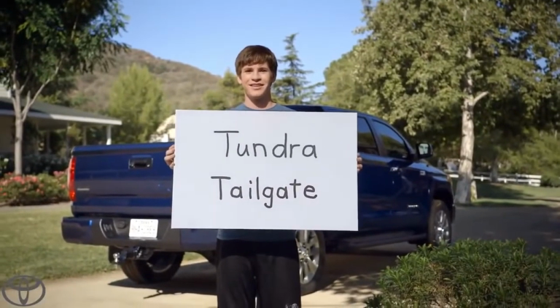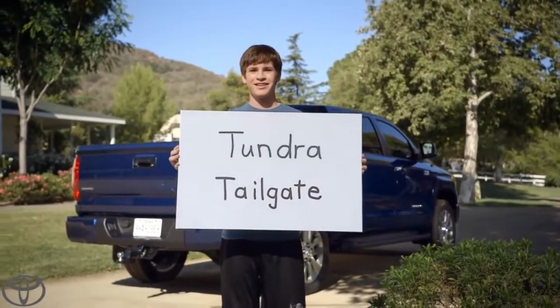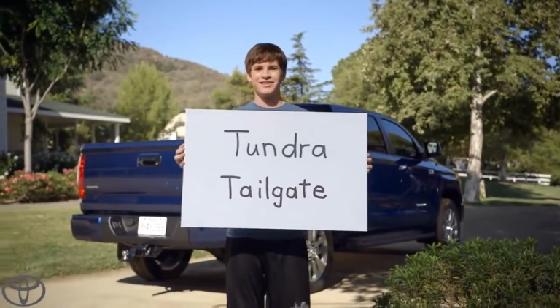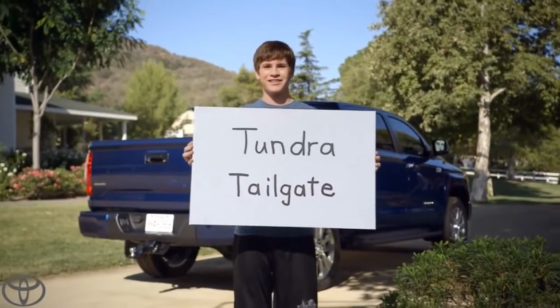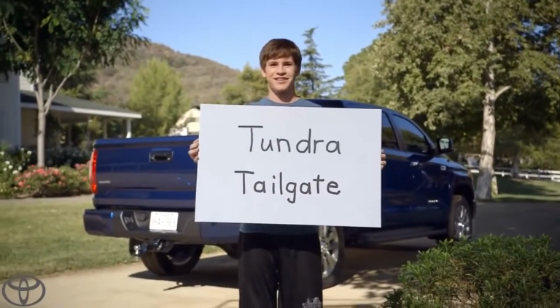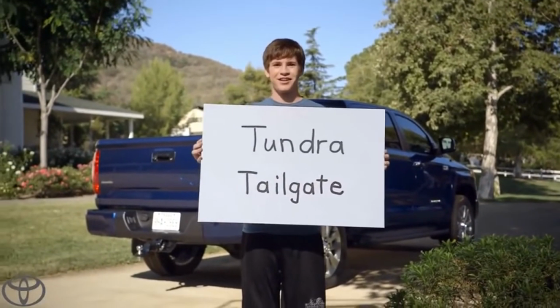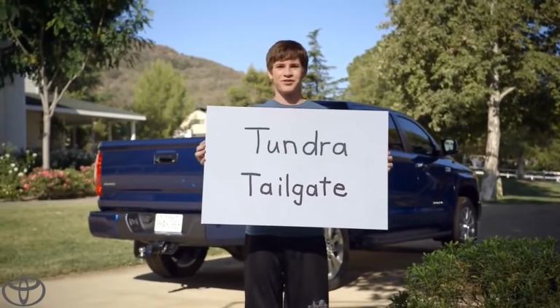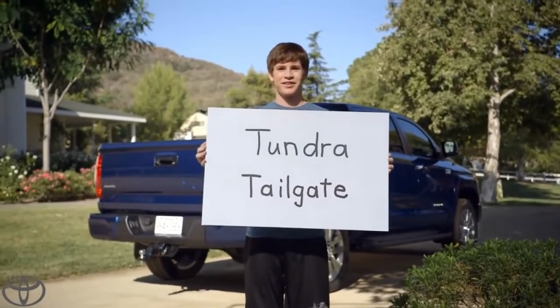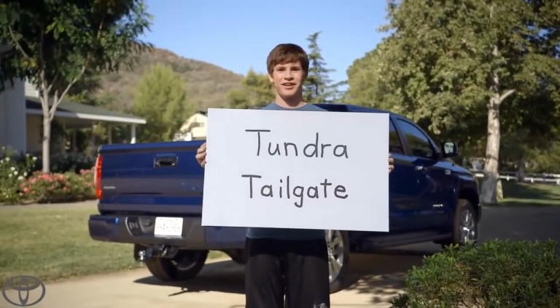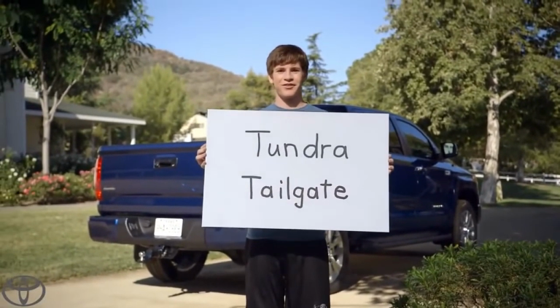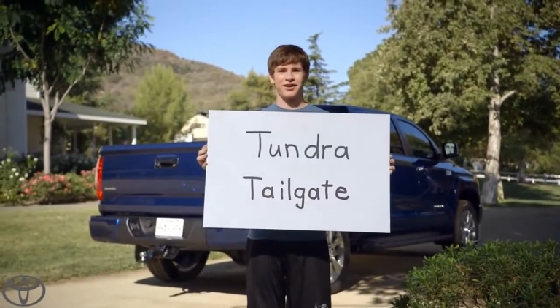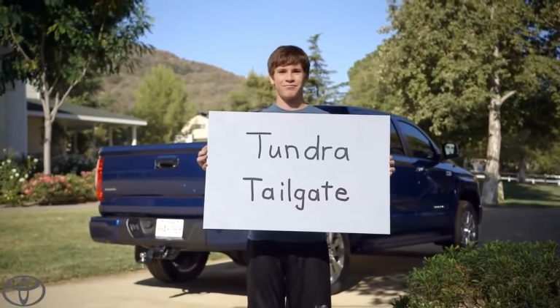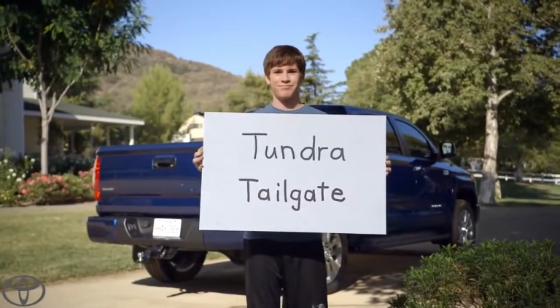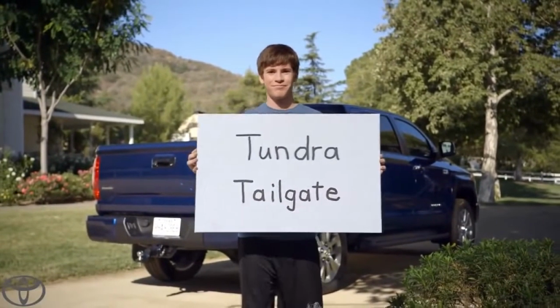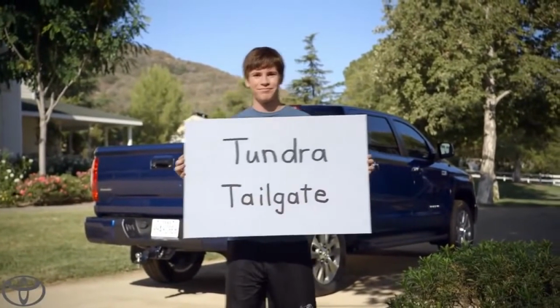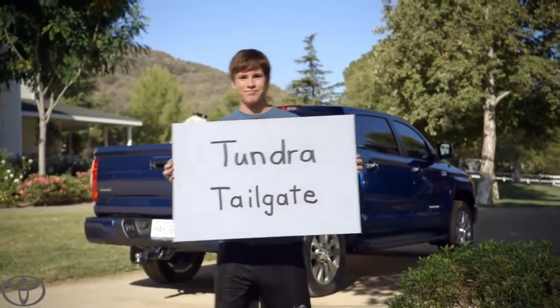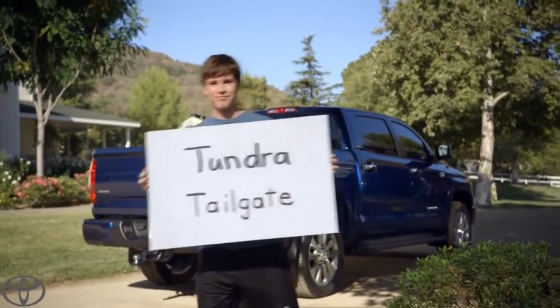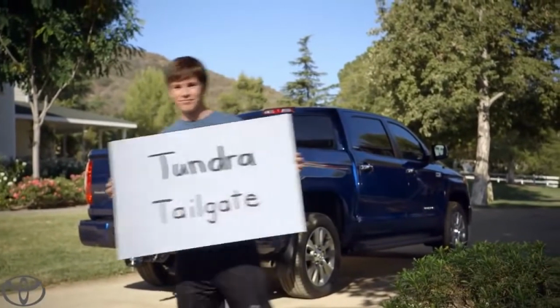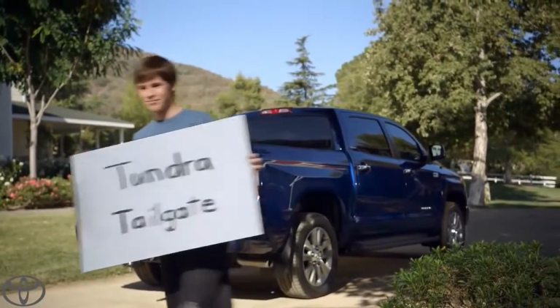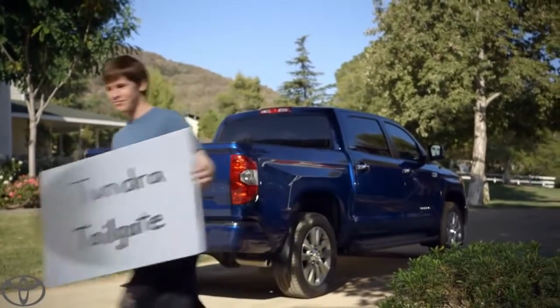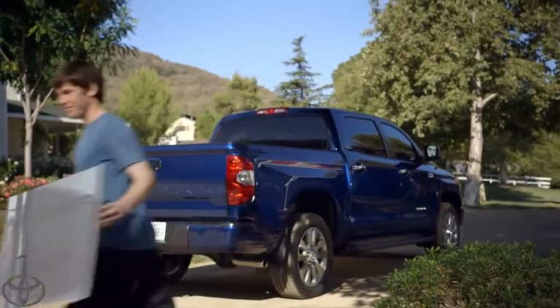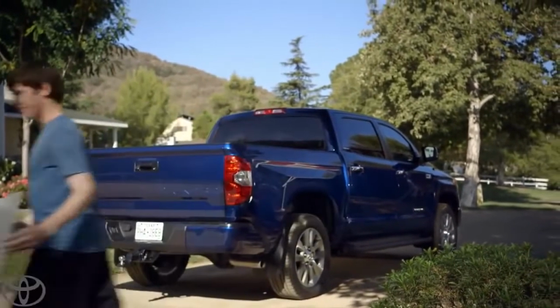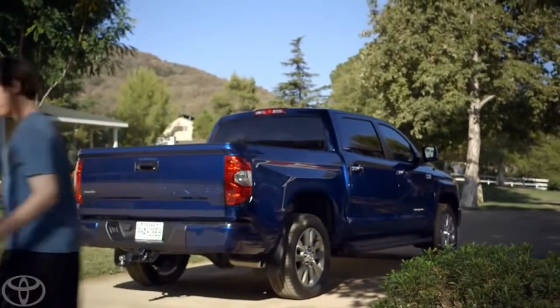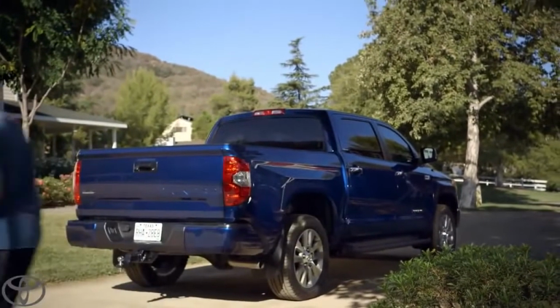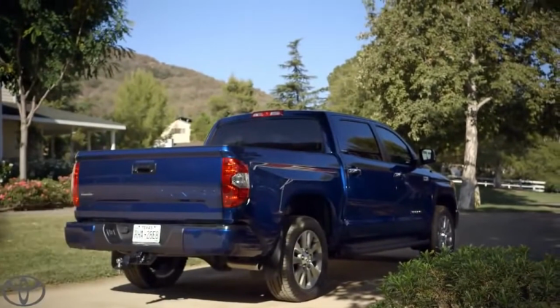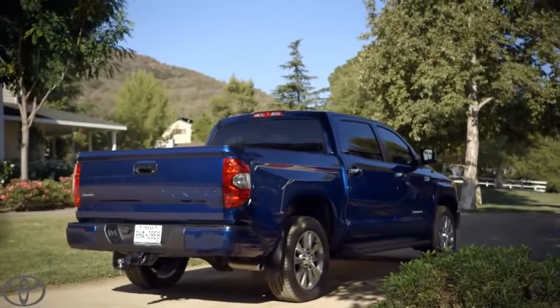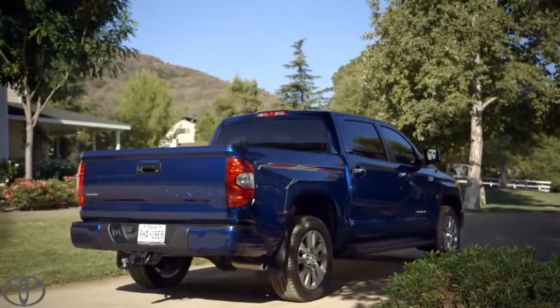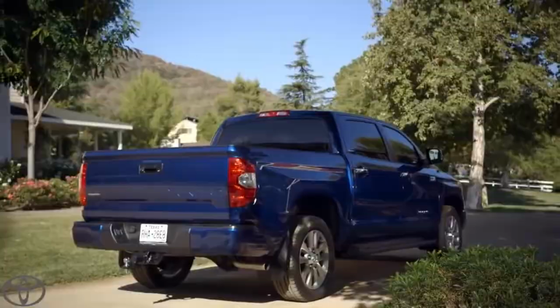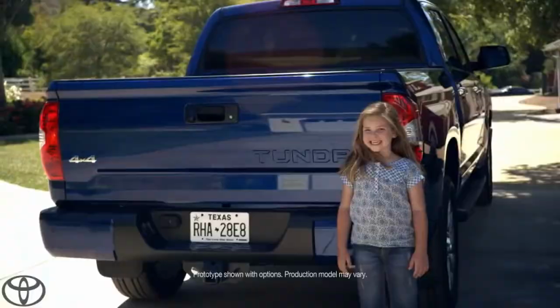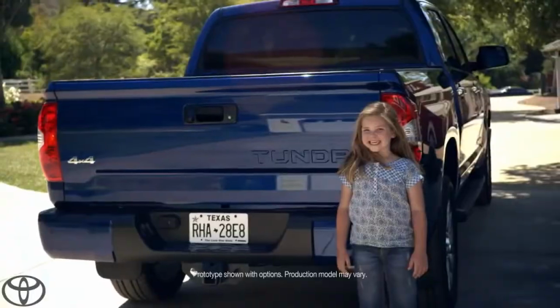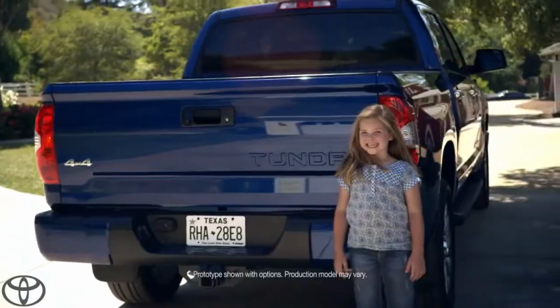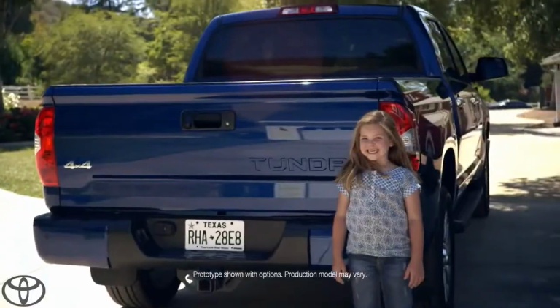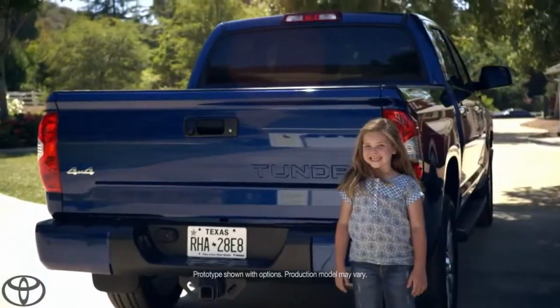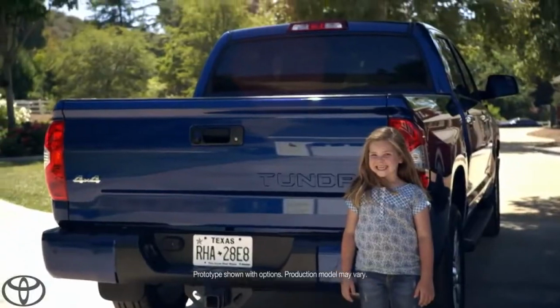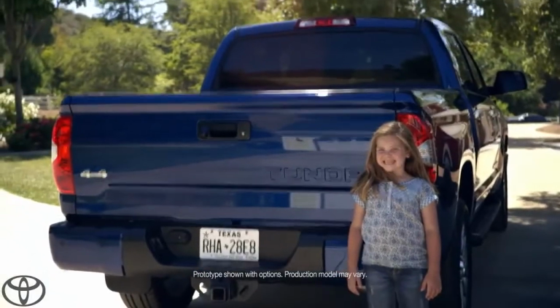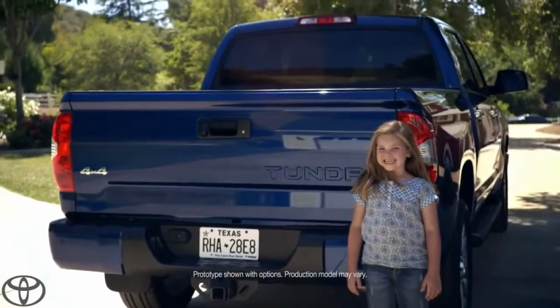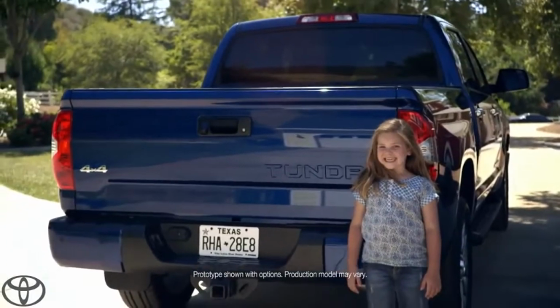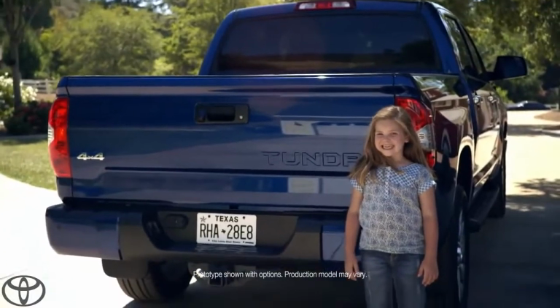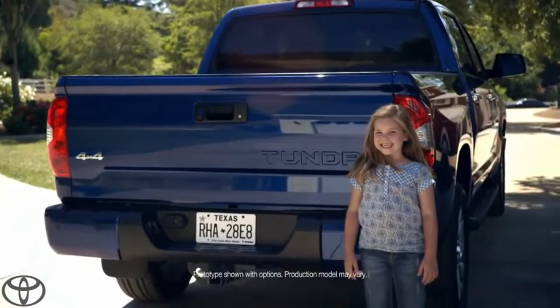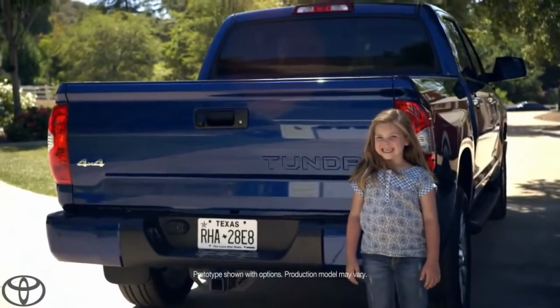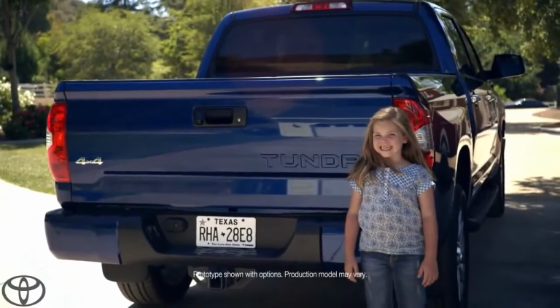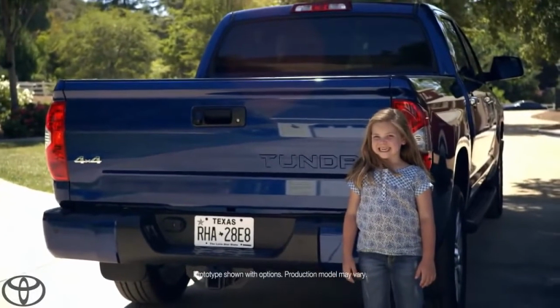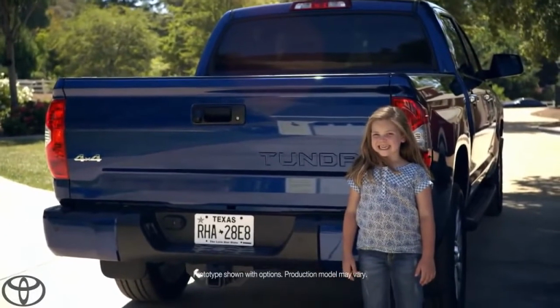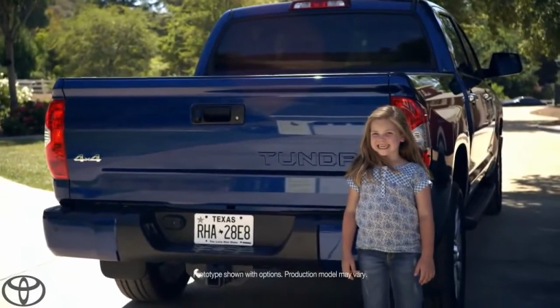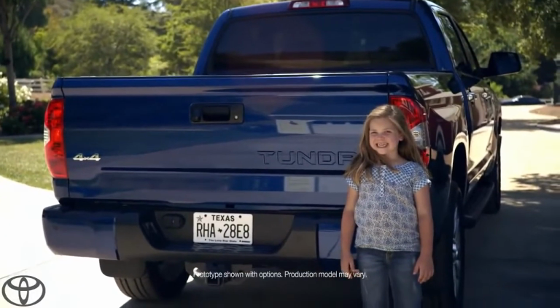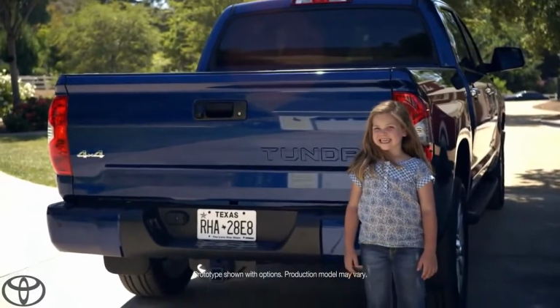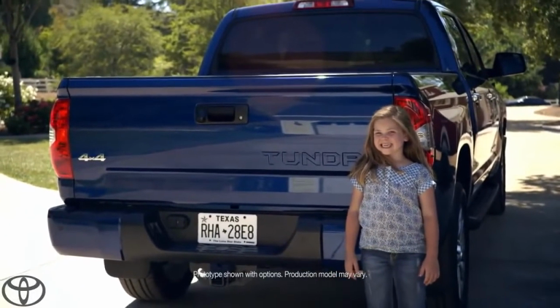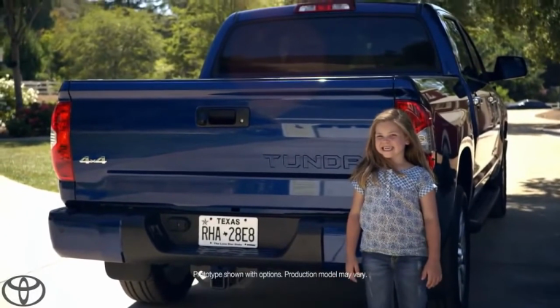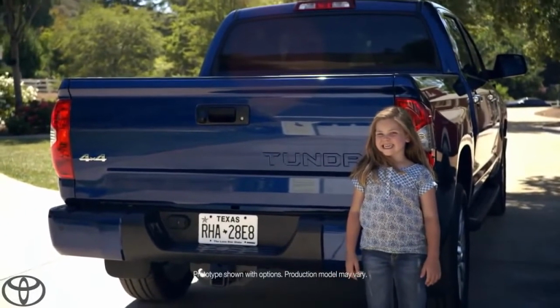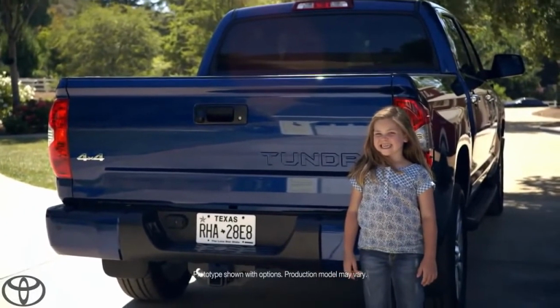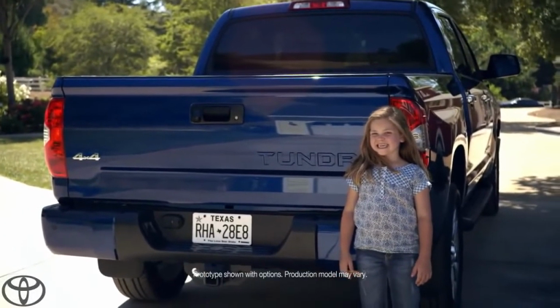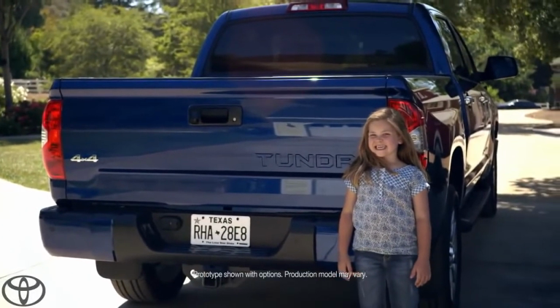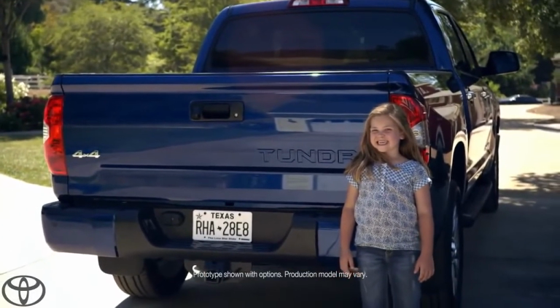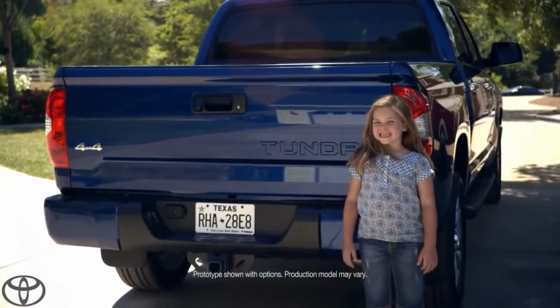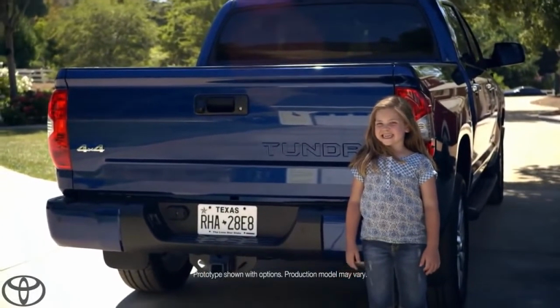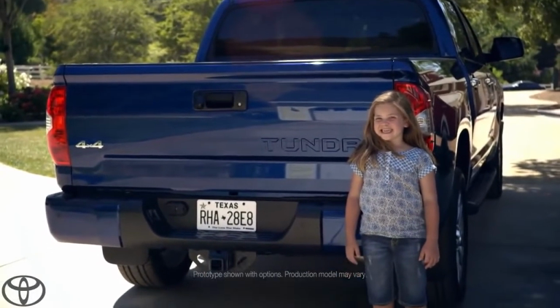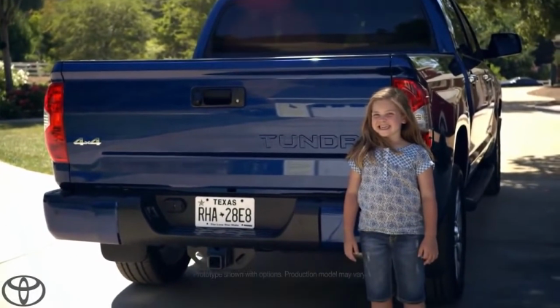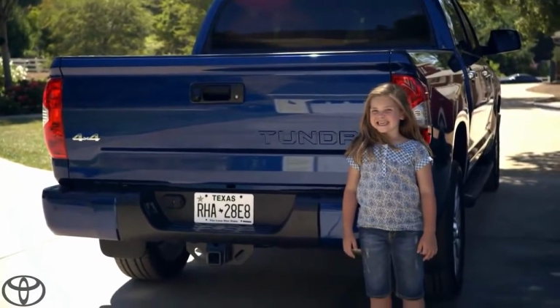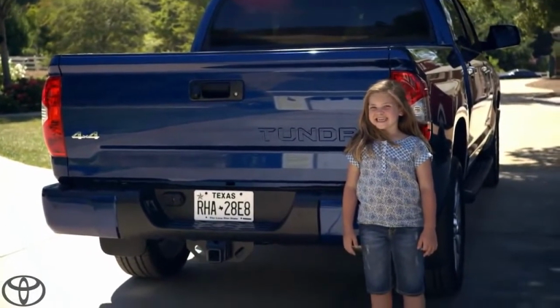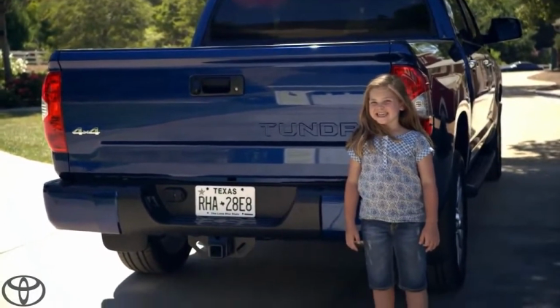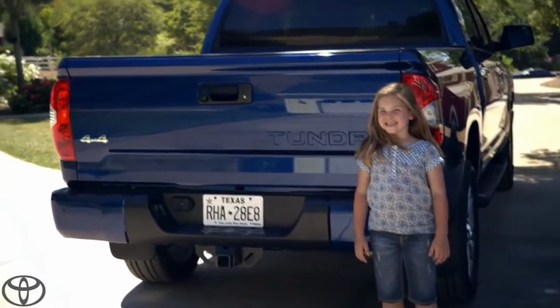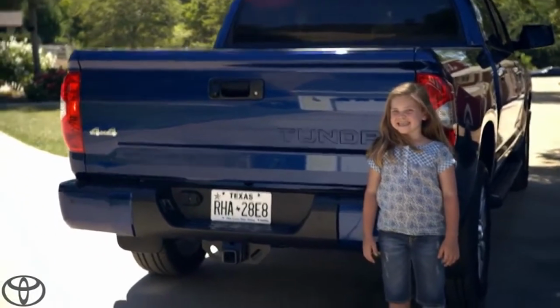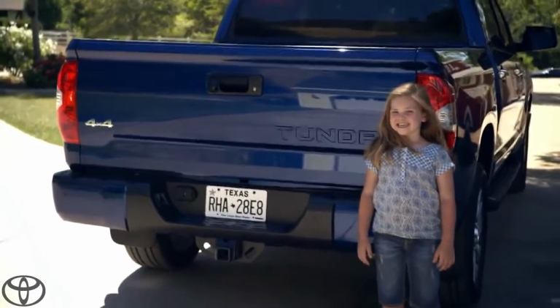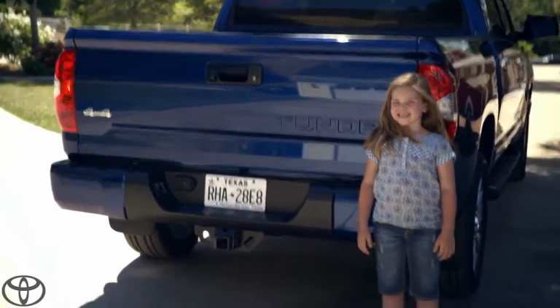This is the Tundra tailgate. The tailgate of the Tundra is a great example of the detail that's gone into this truck.